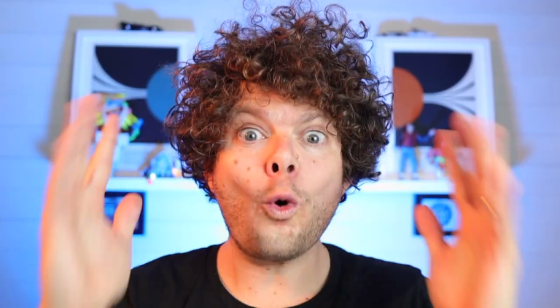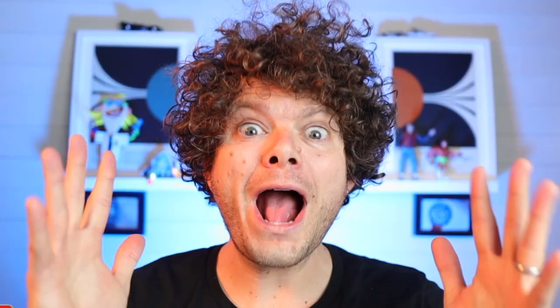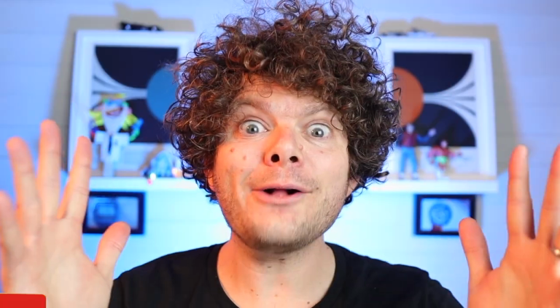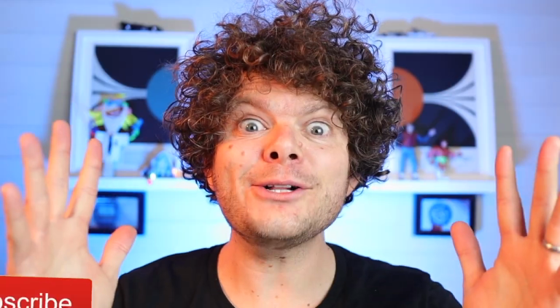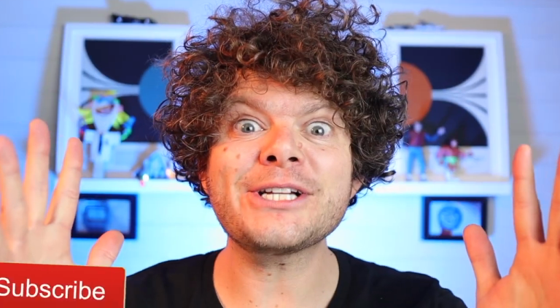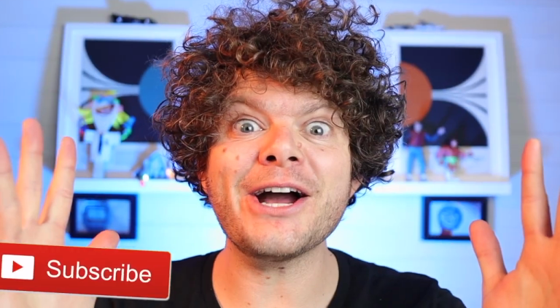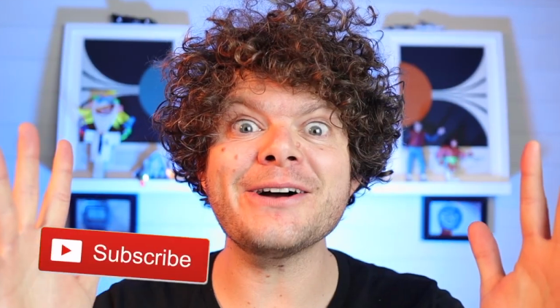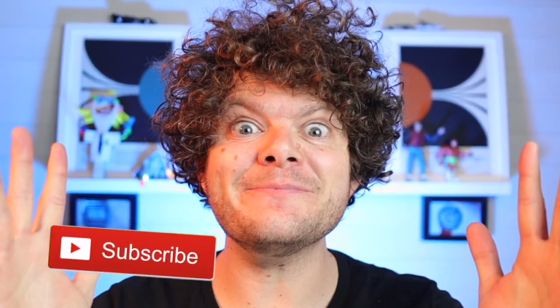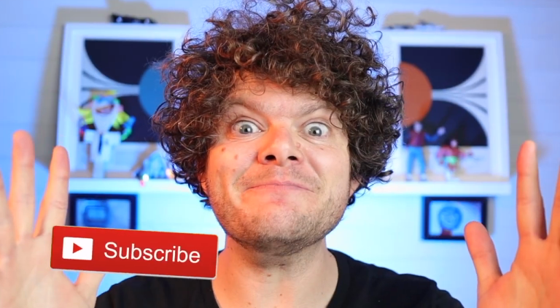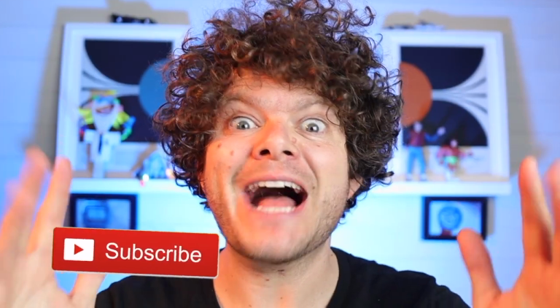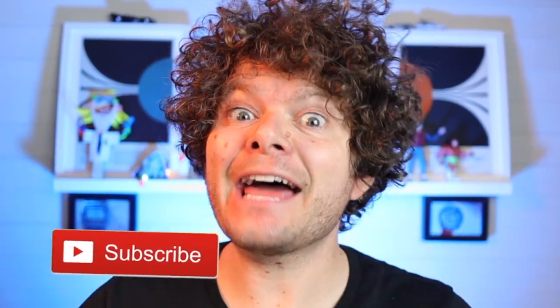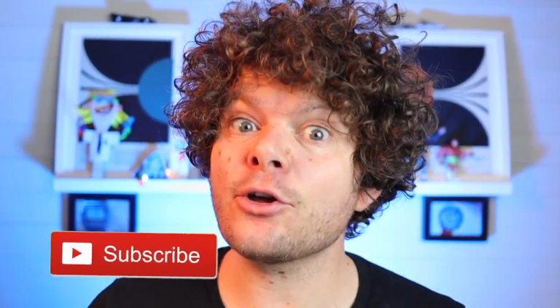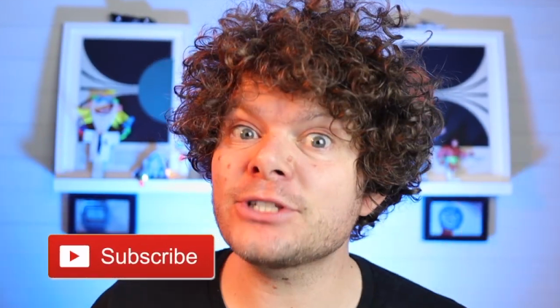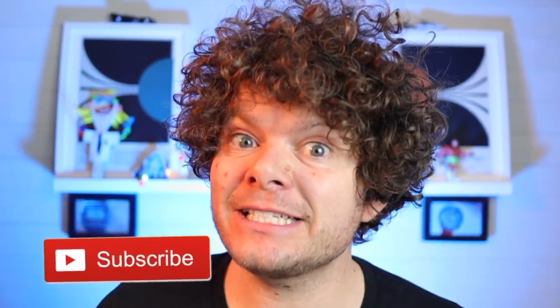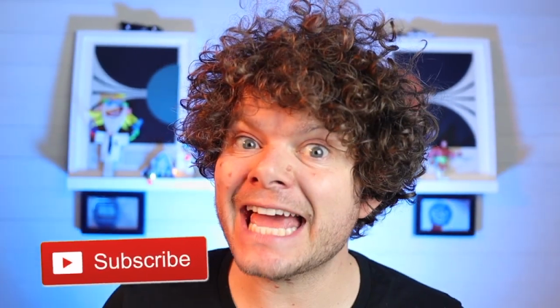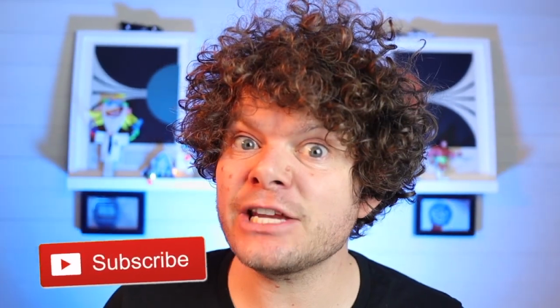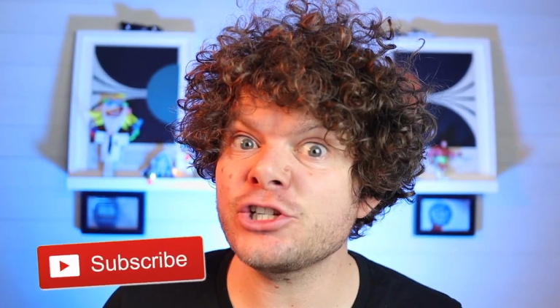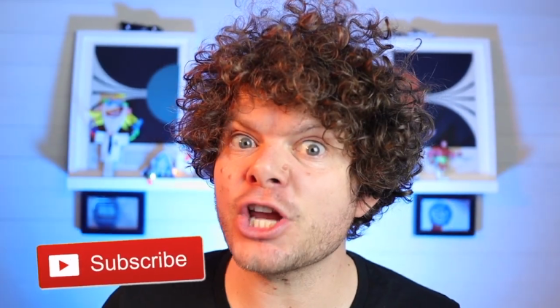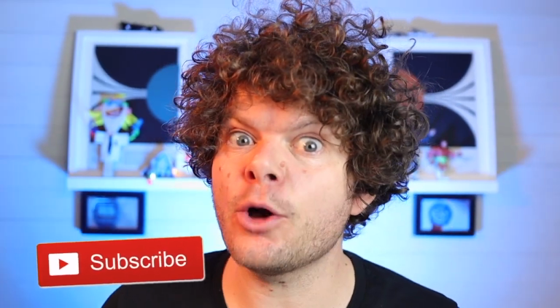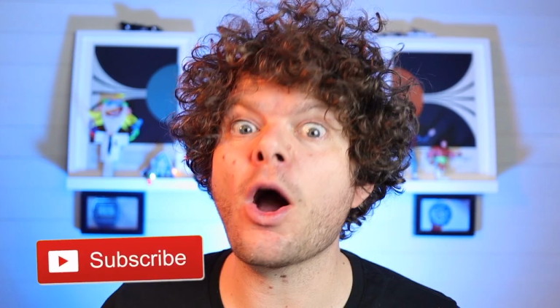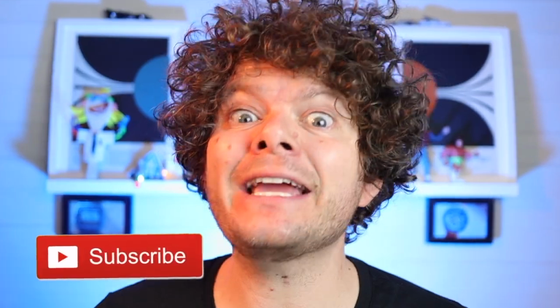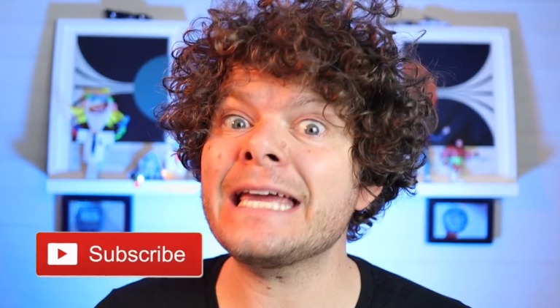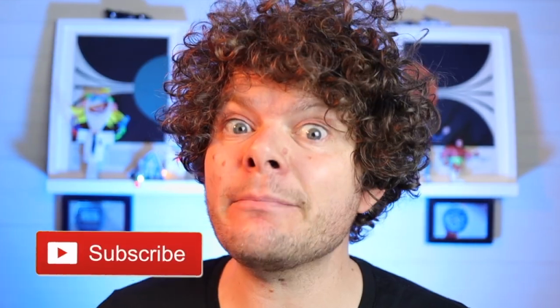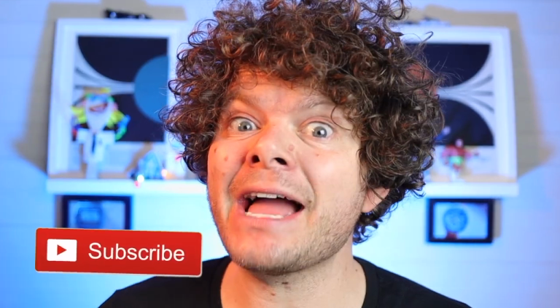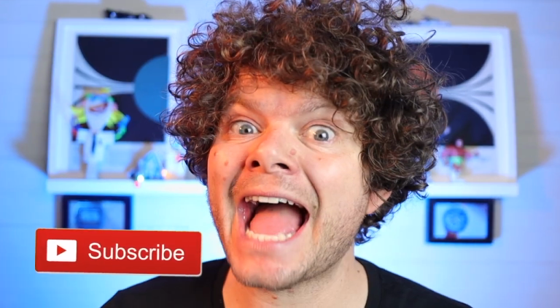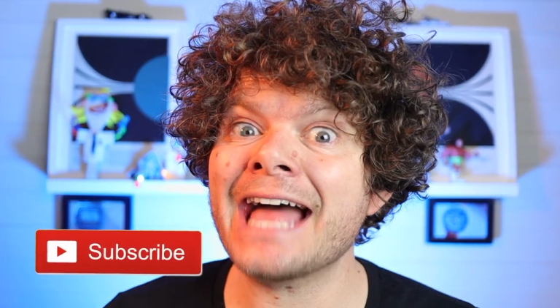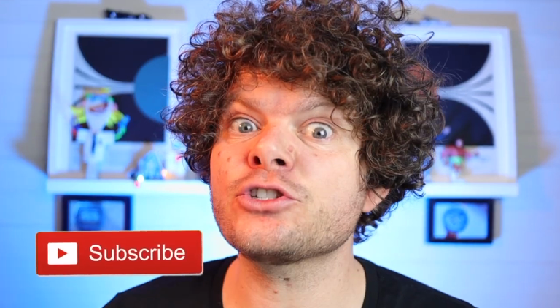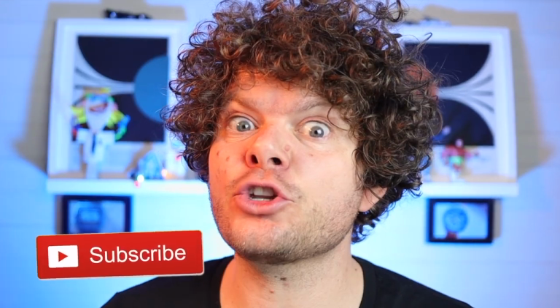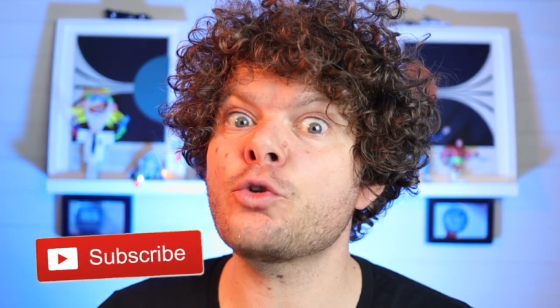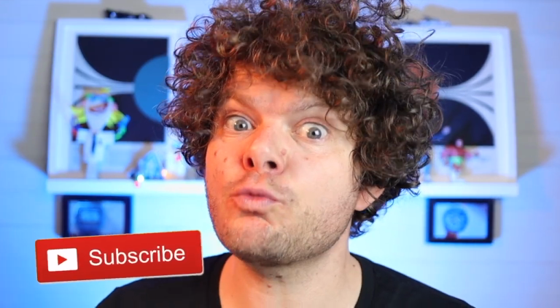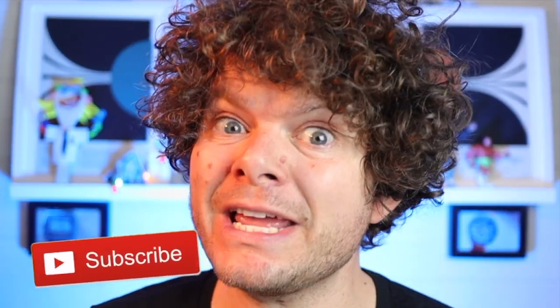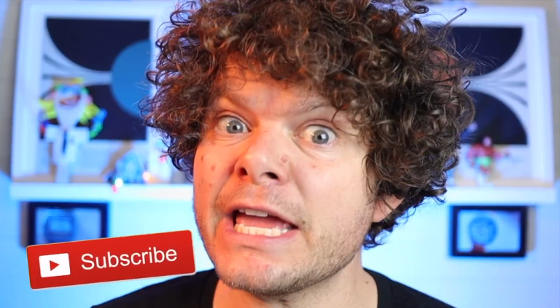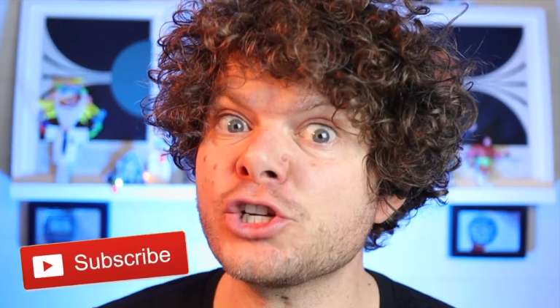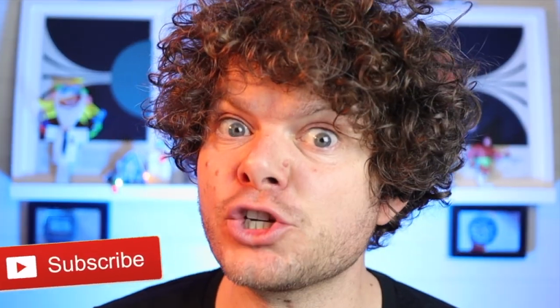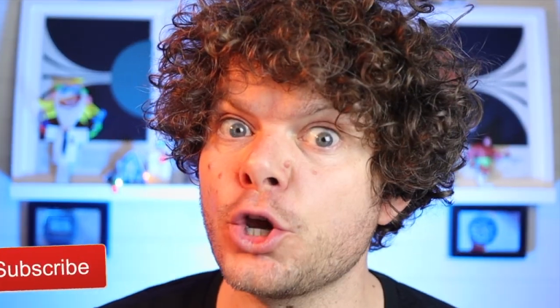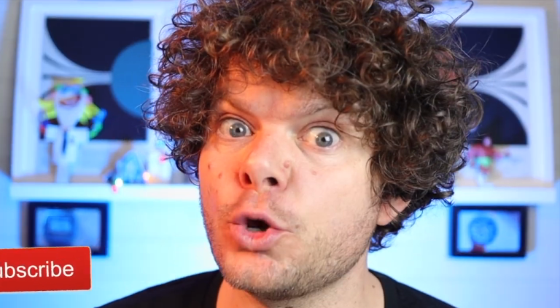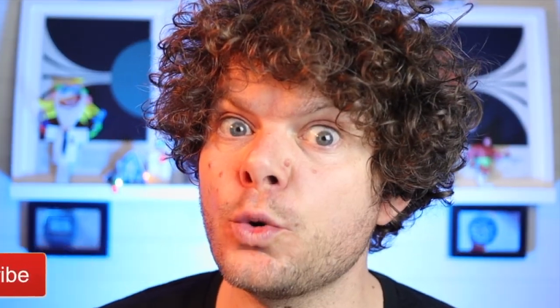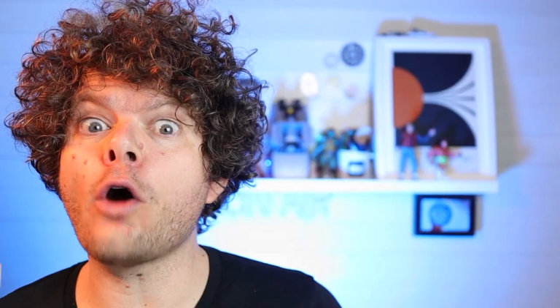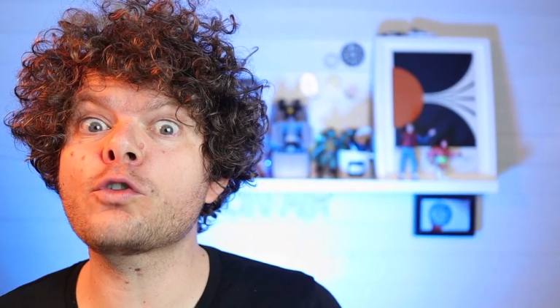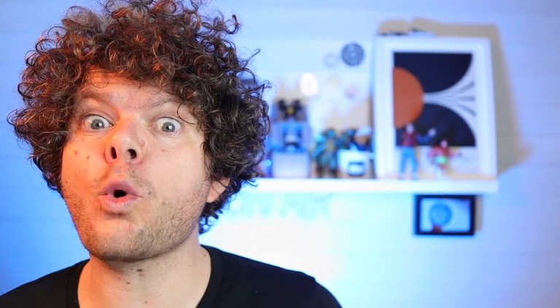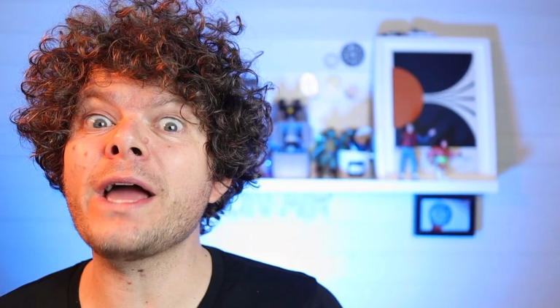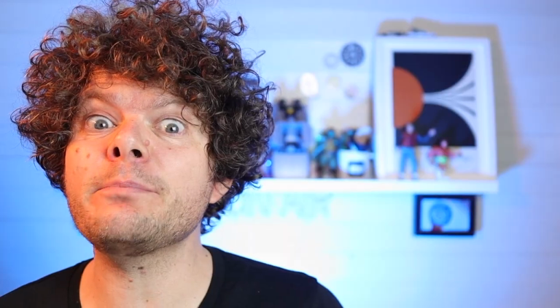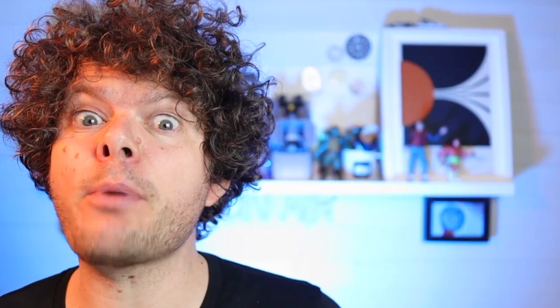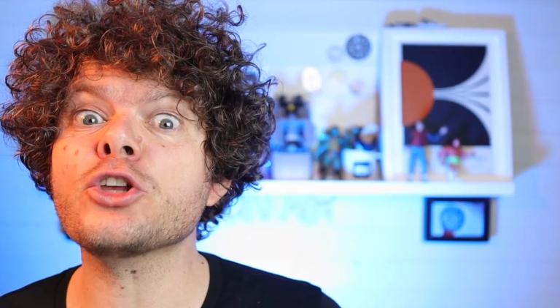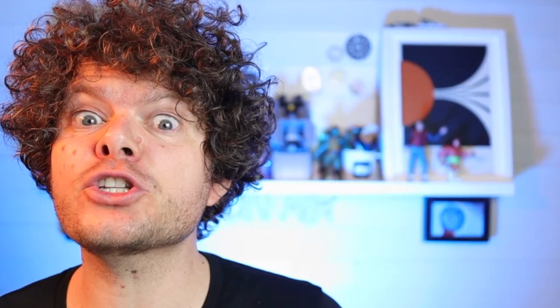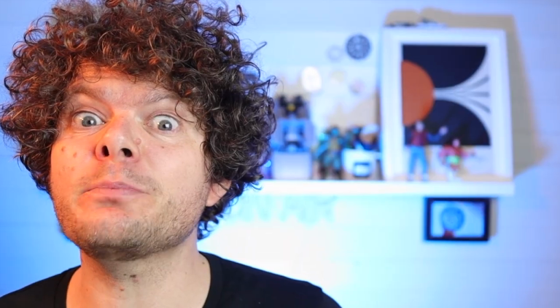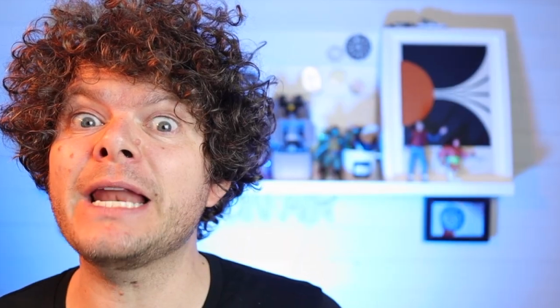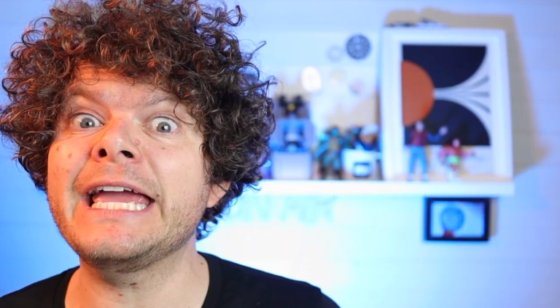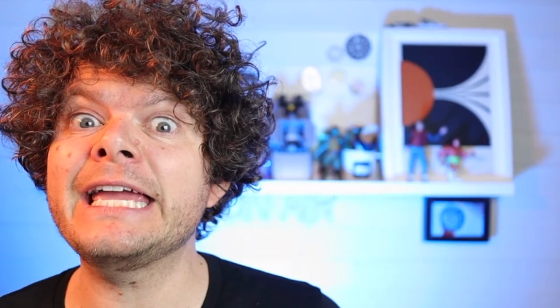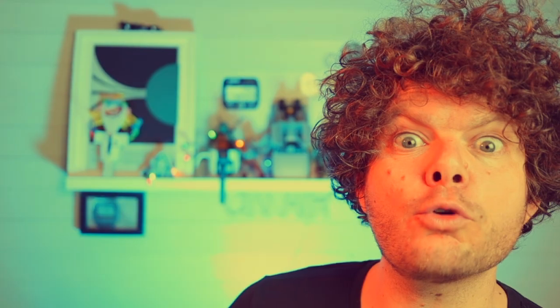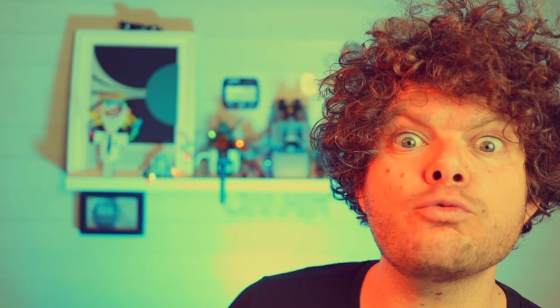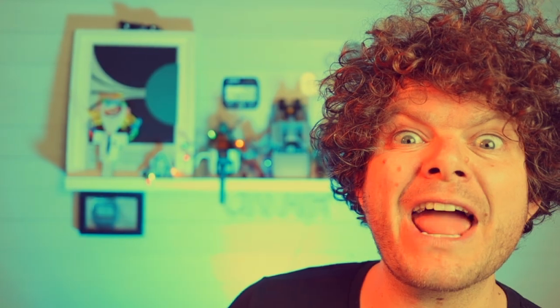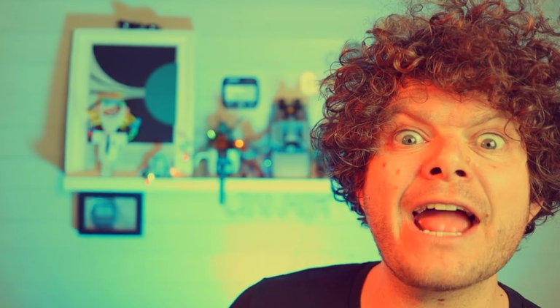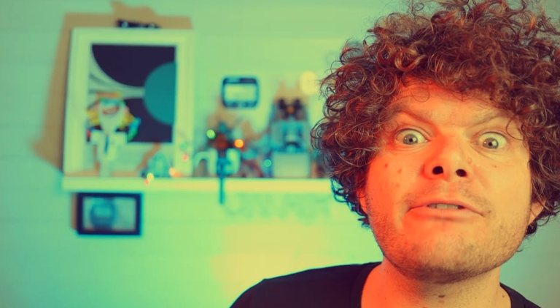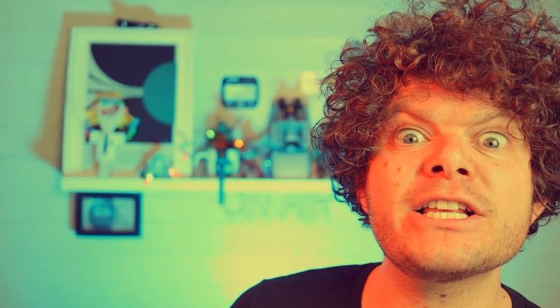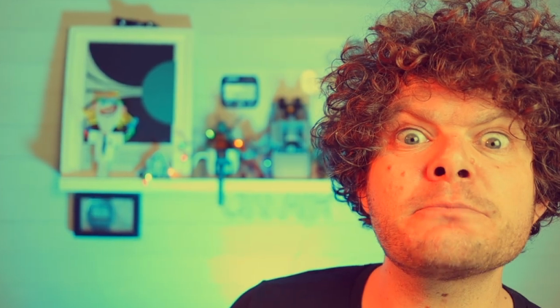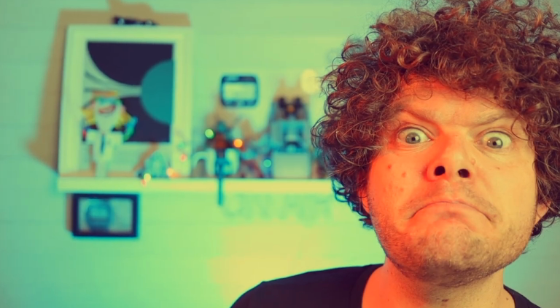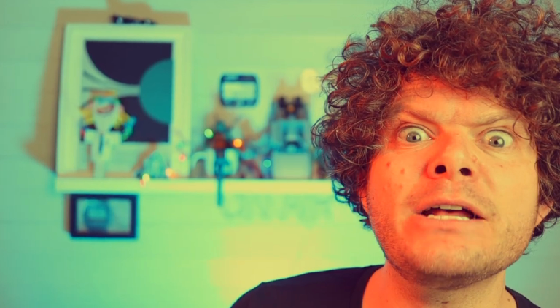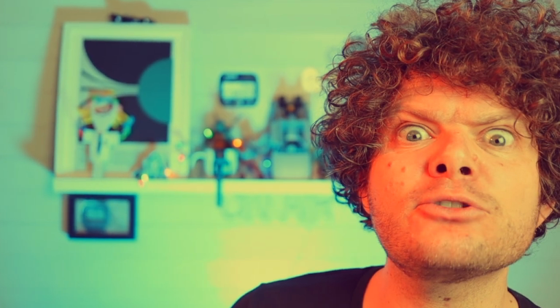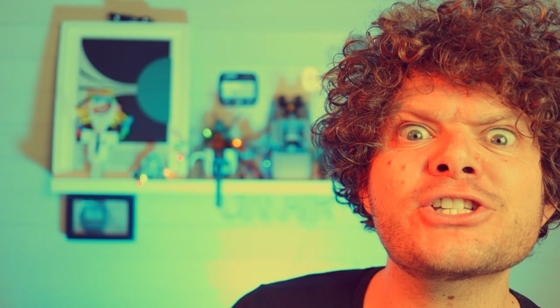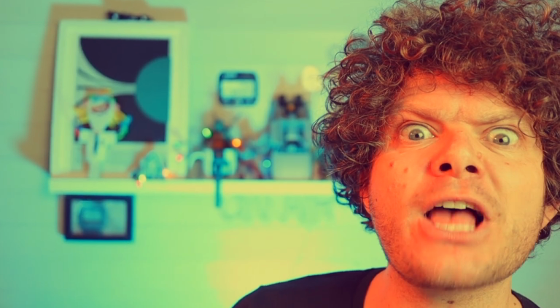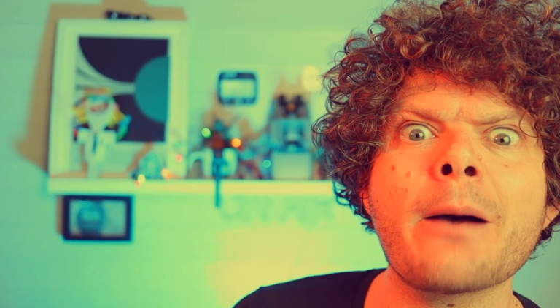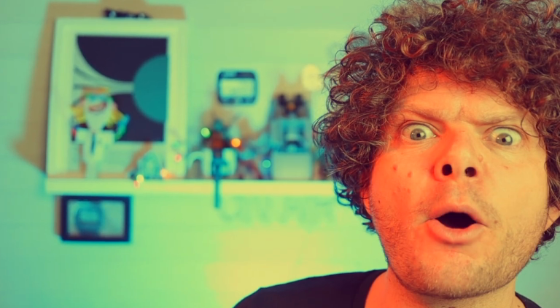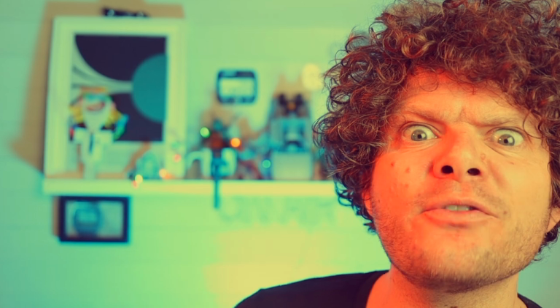Welcome! On today's show I get my hands on a reissue of quite possibly the rarest mil sub on the planet.